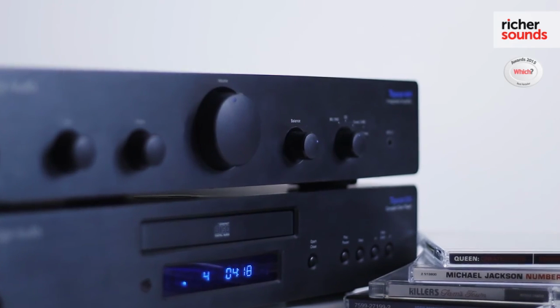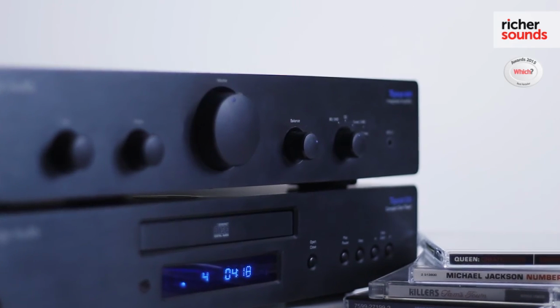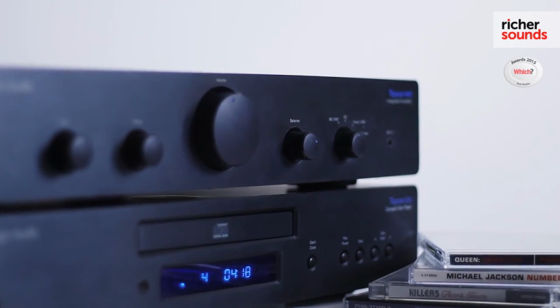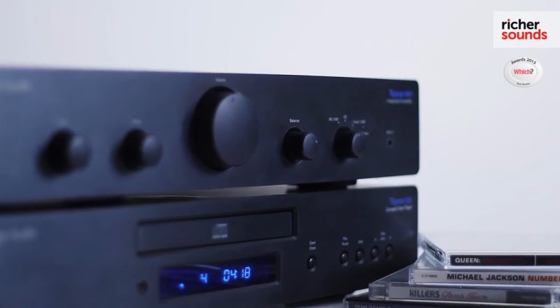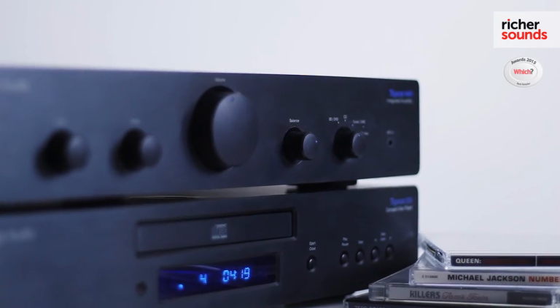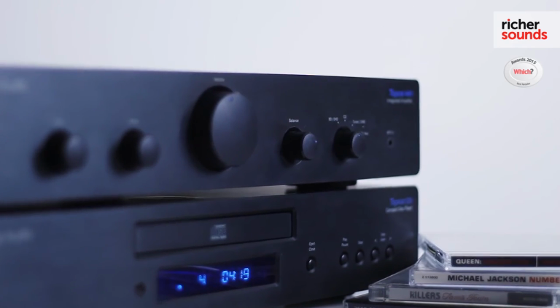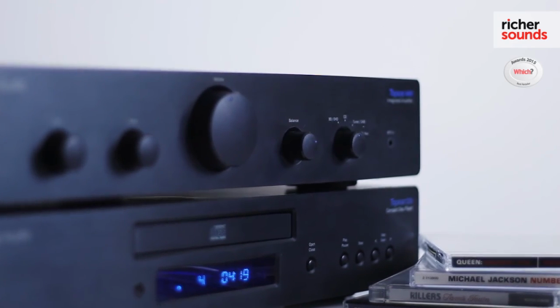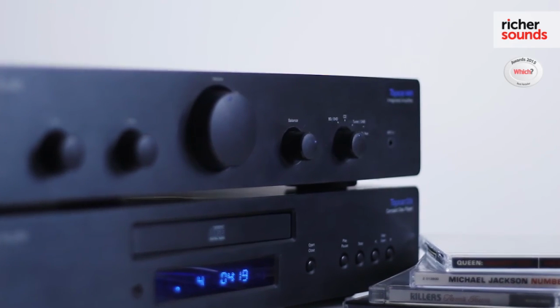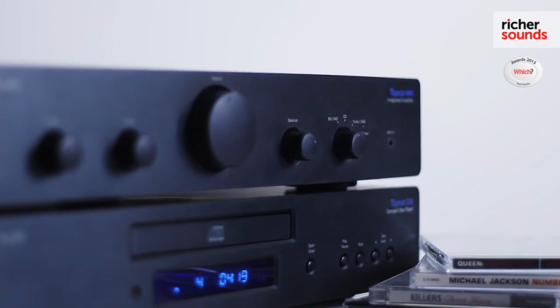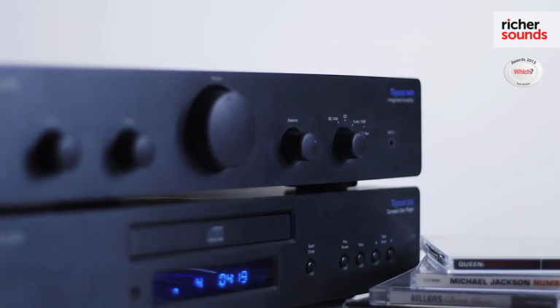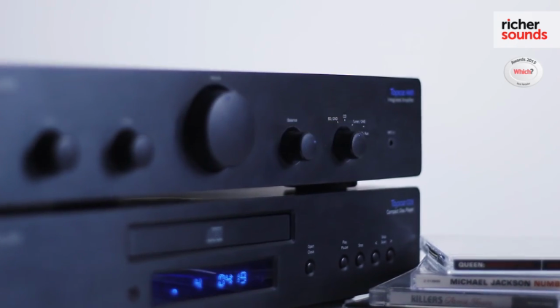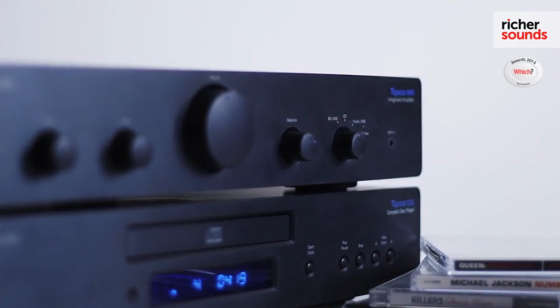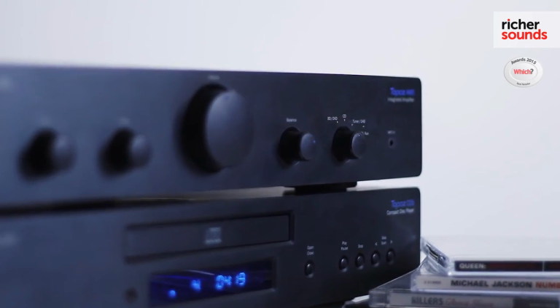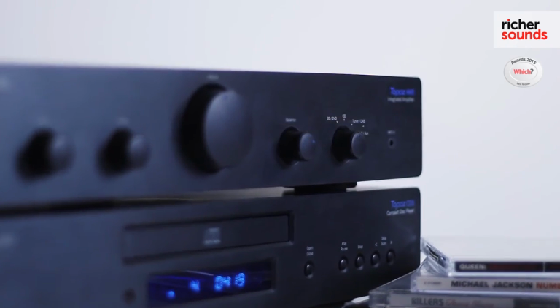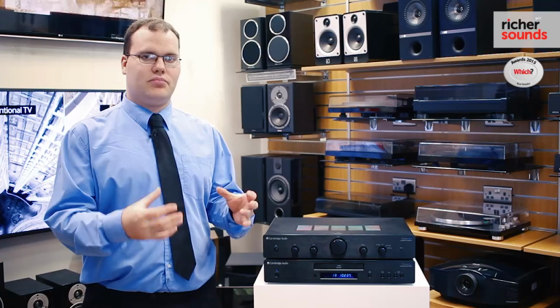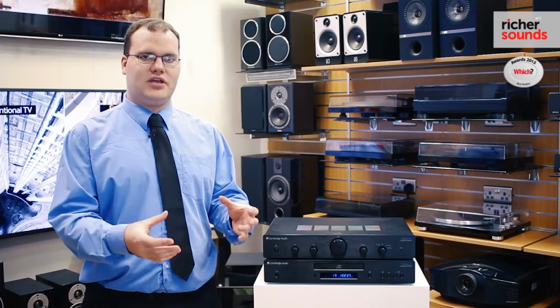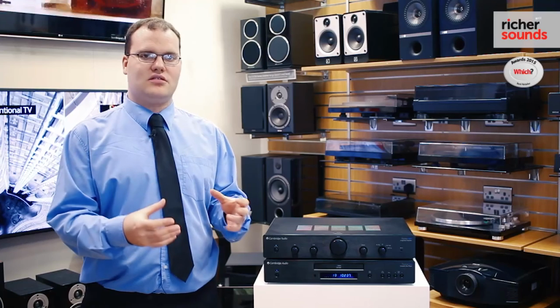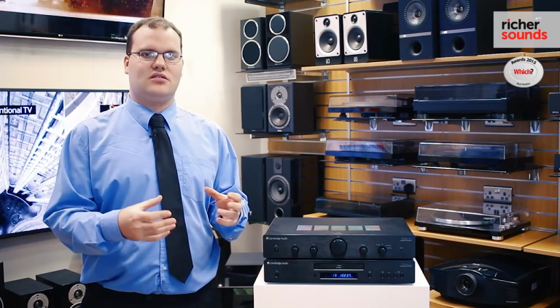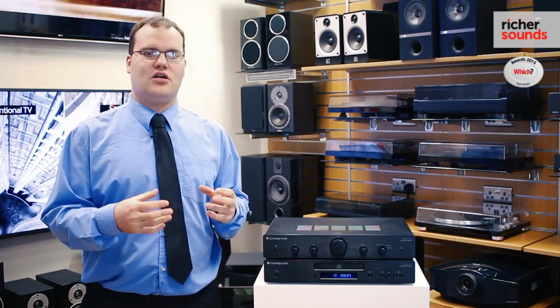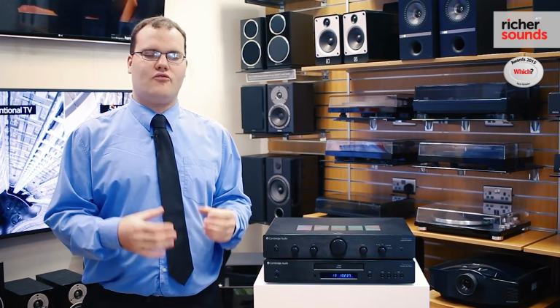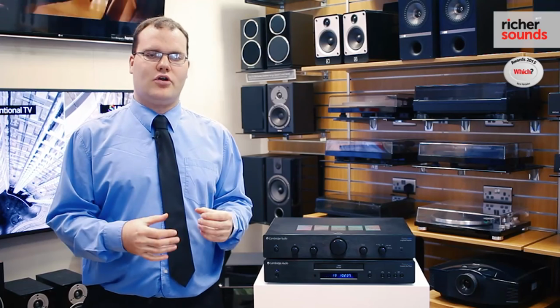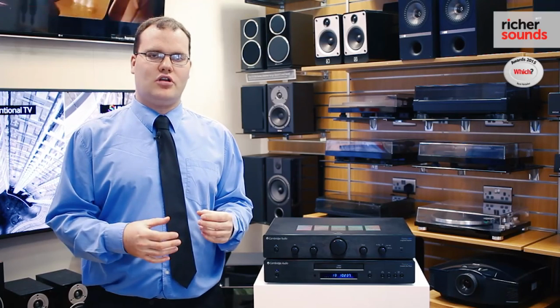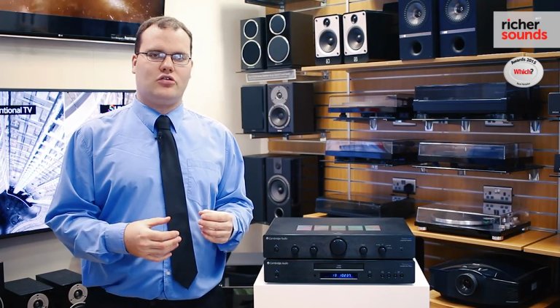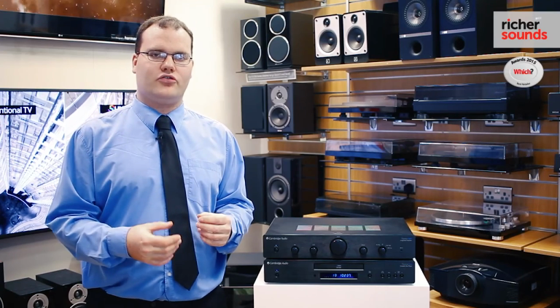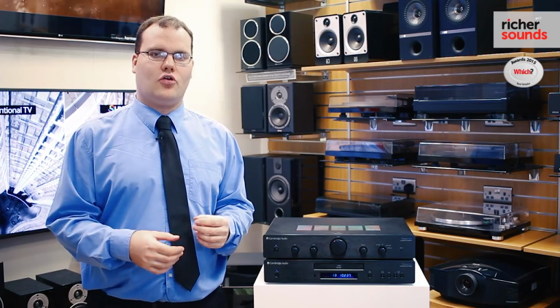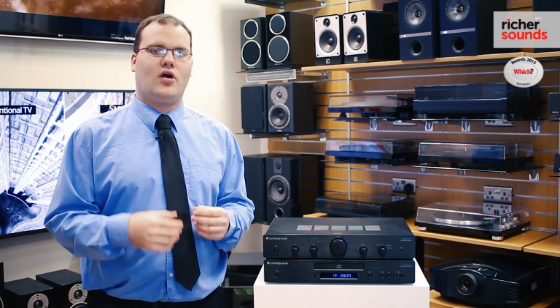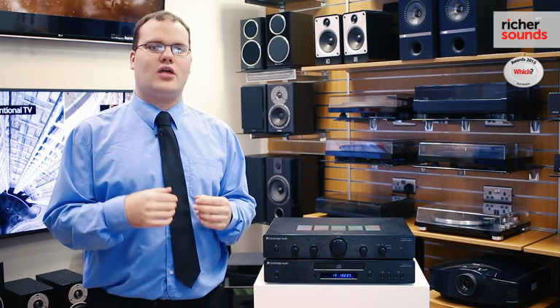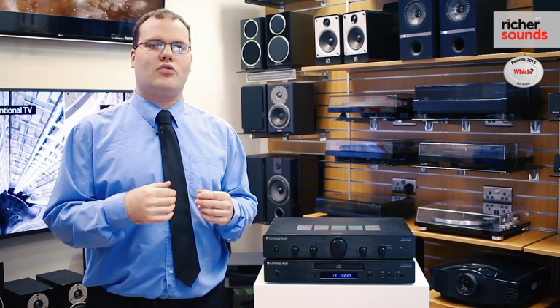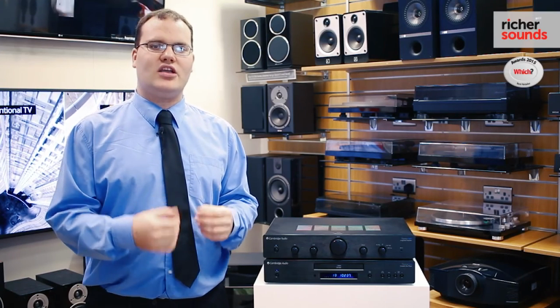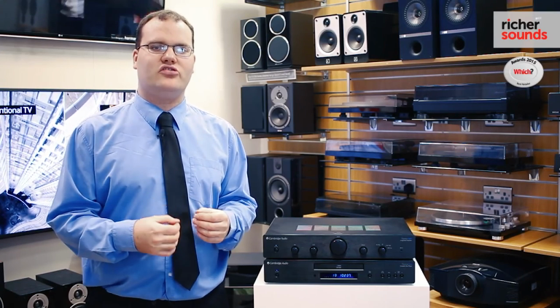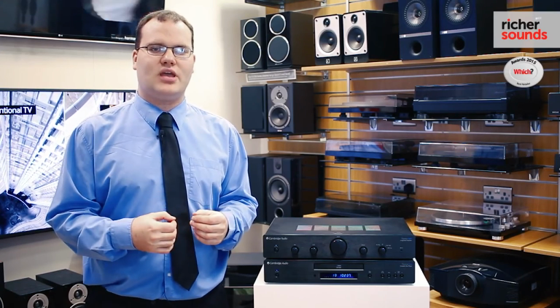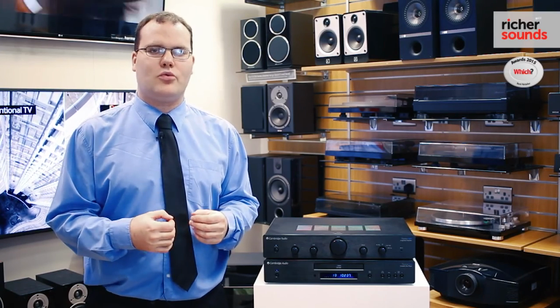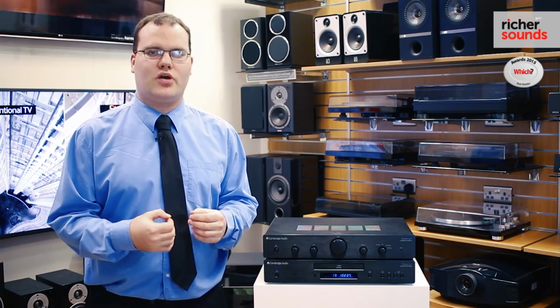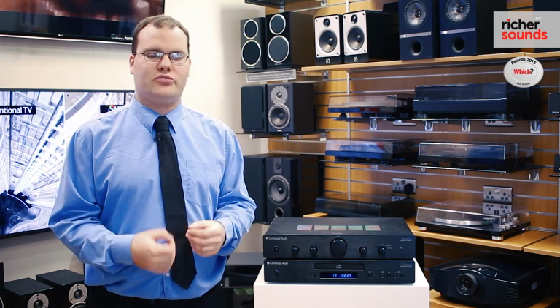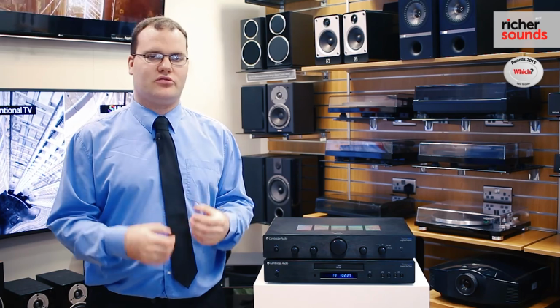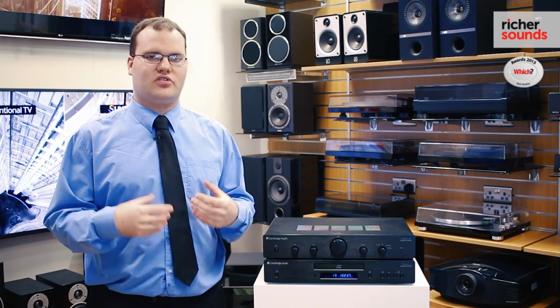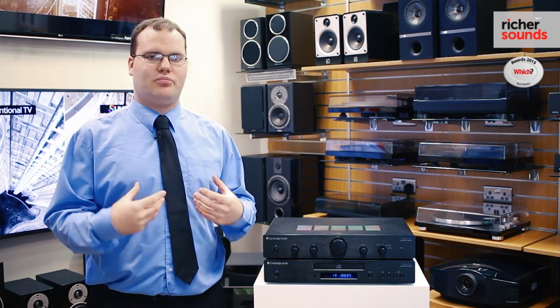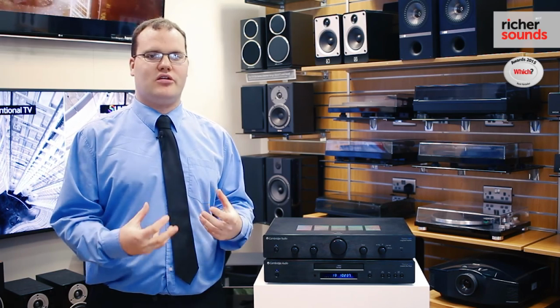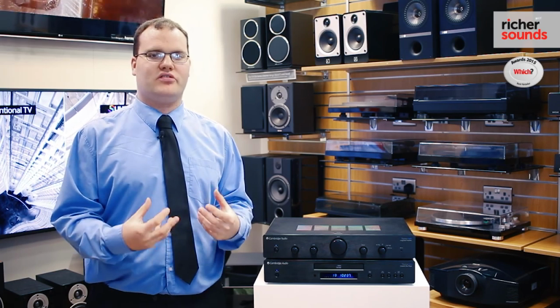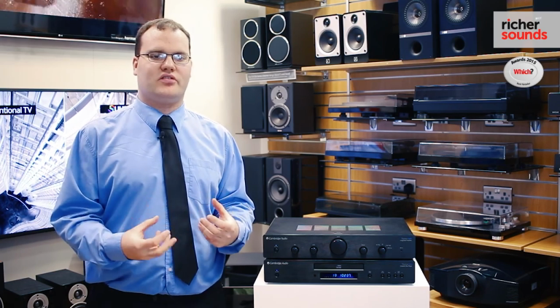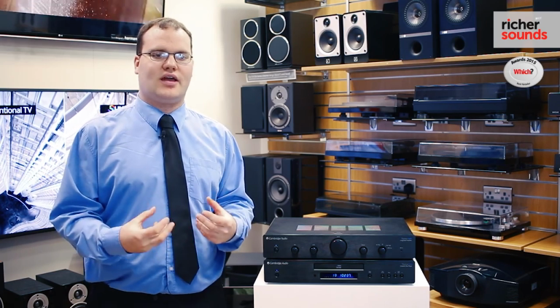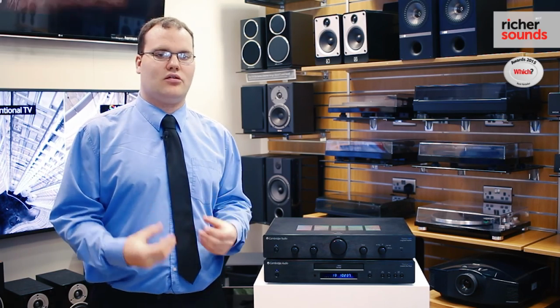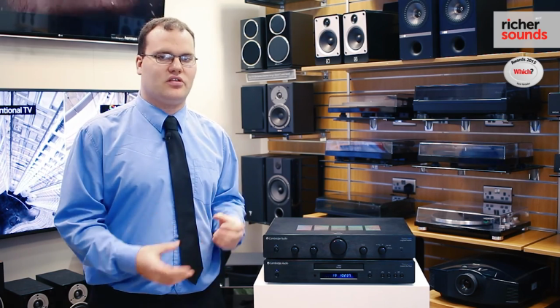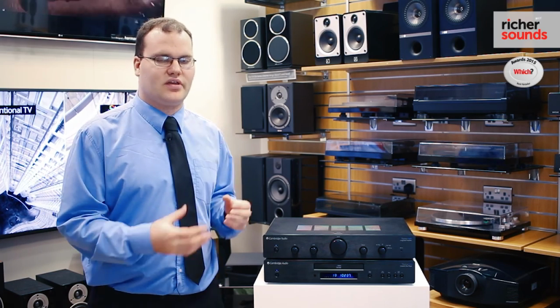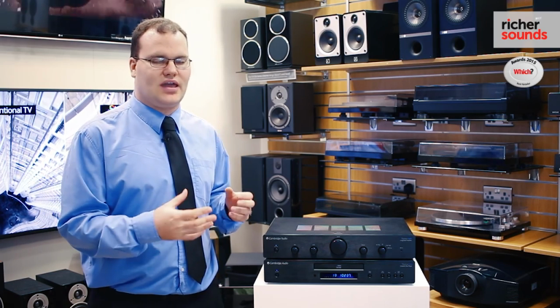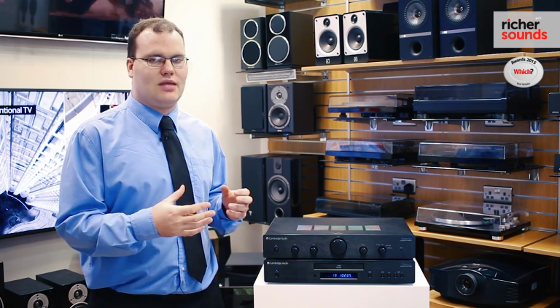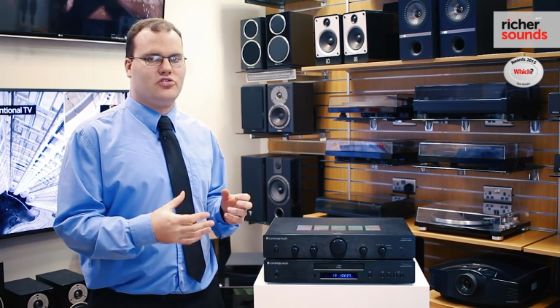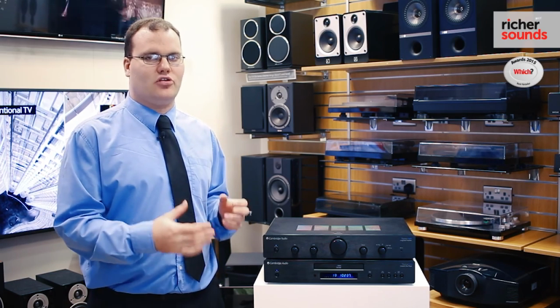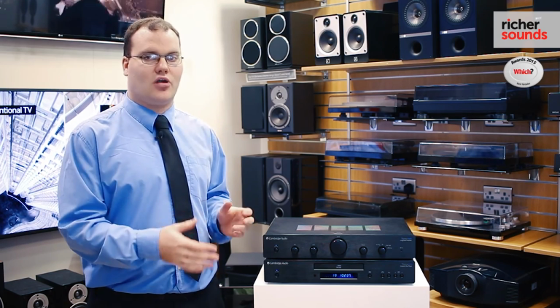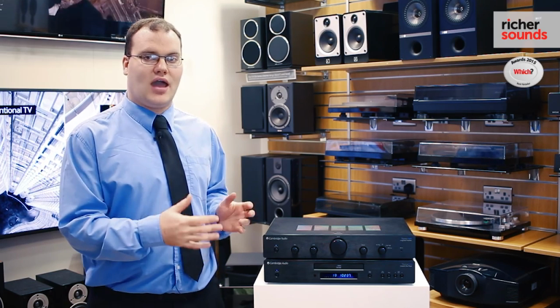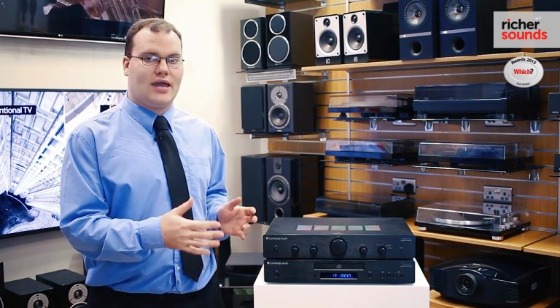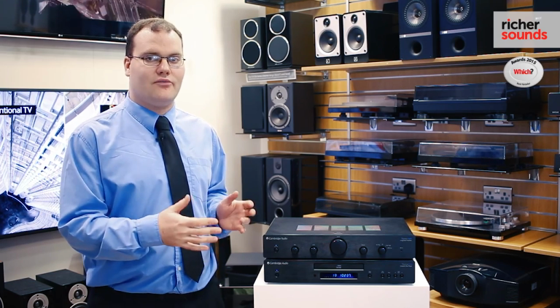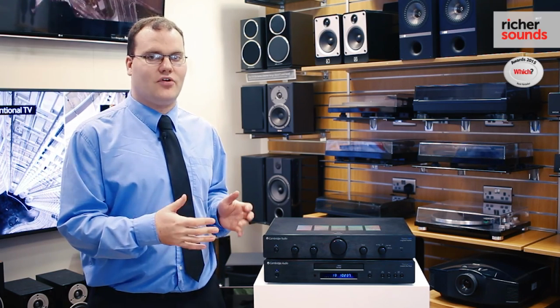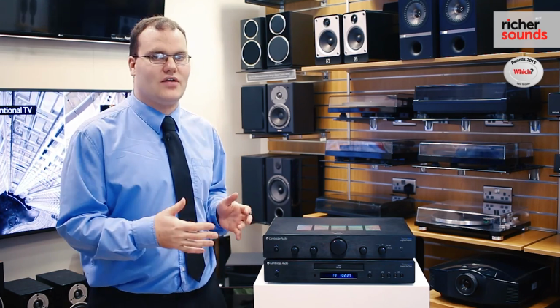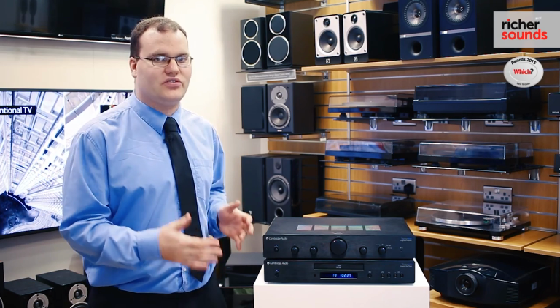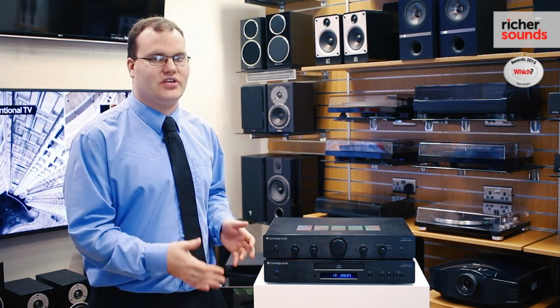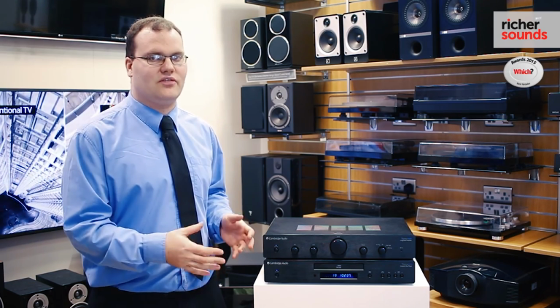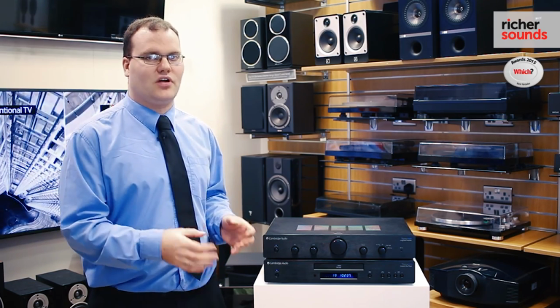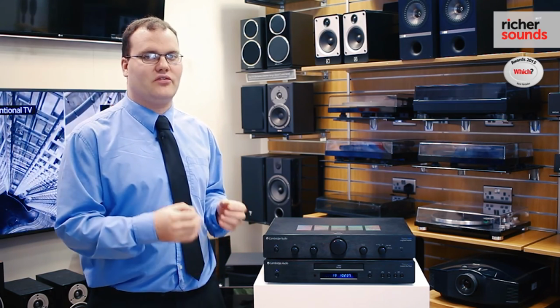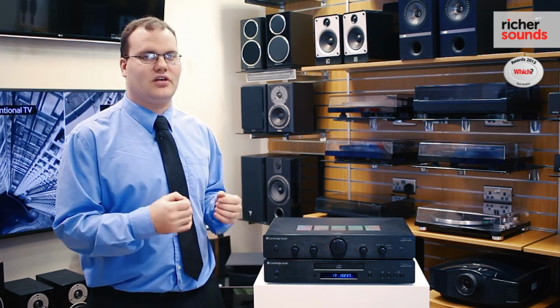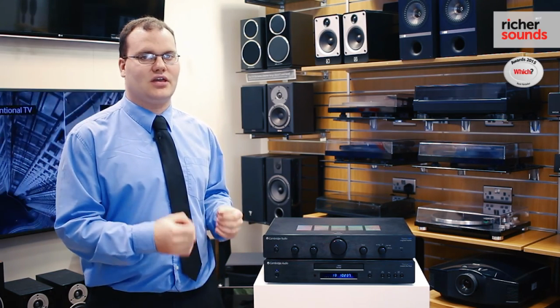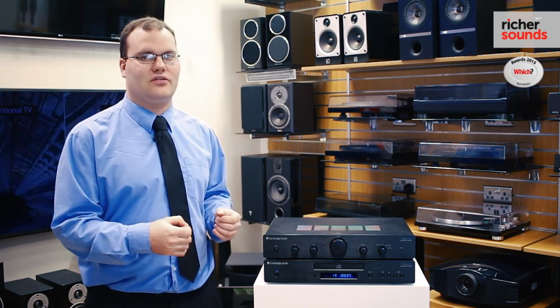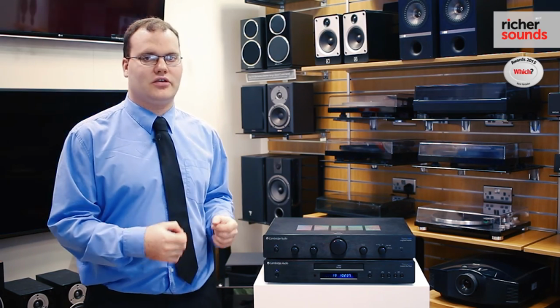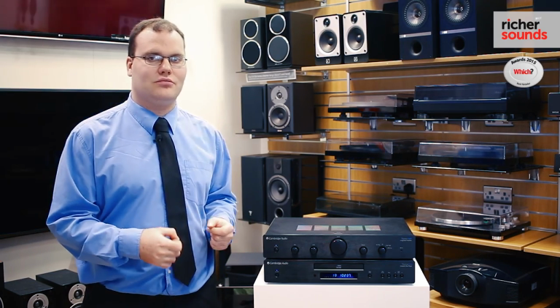If you like what you've seen today, please phone your local store and arrange a demo with them to experience the sound that the Cambridge Audio AM5 and CD5 can give you.